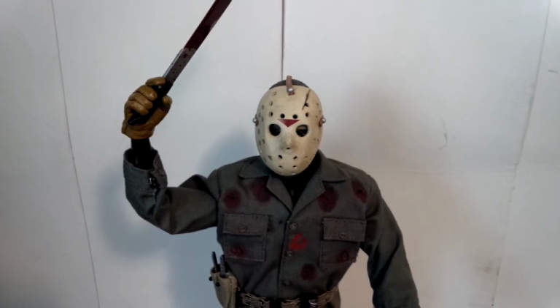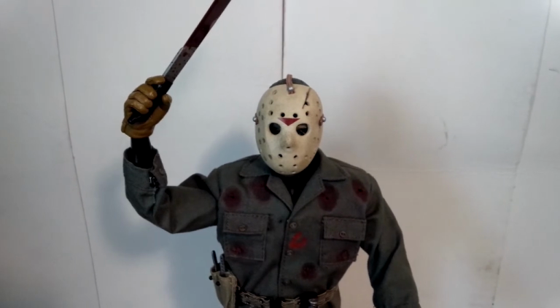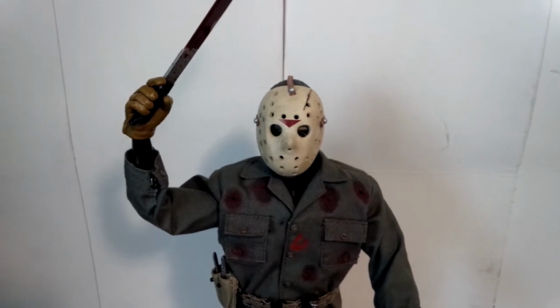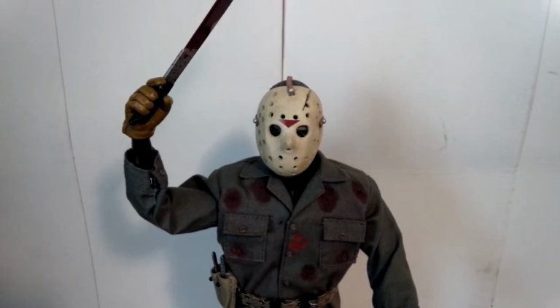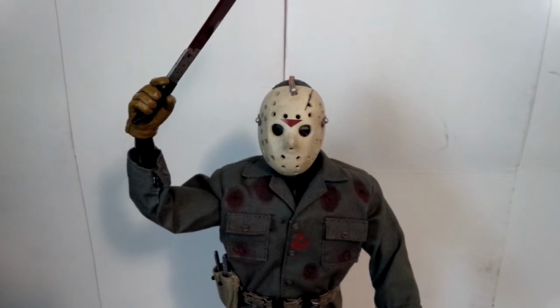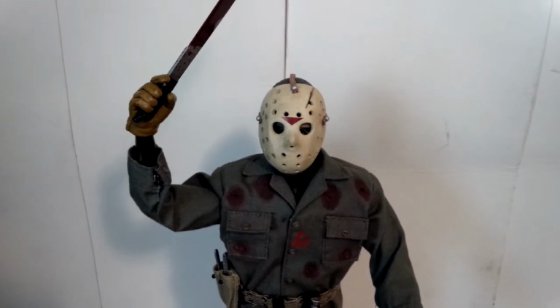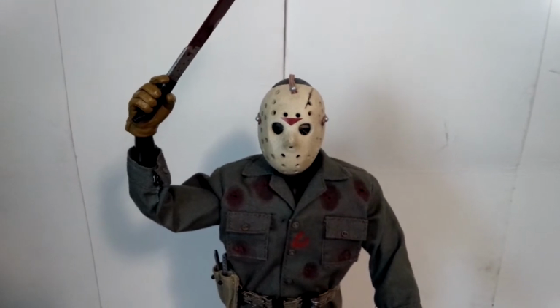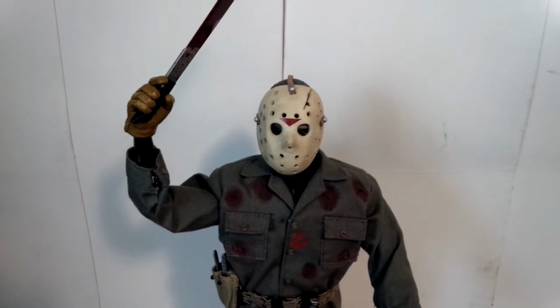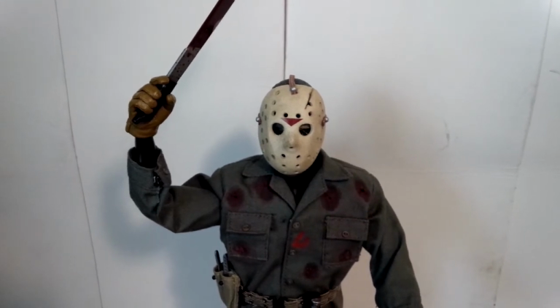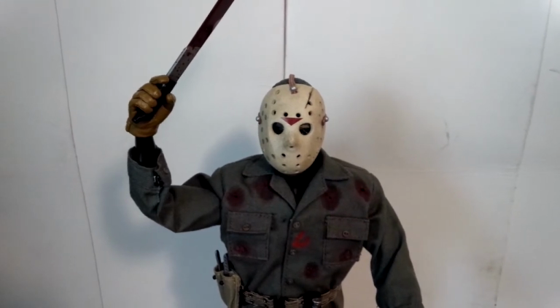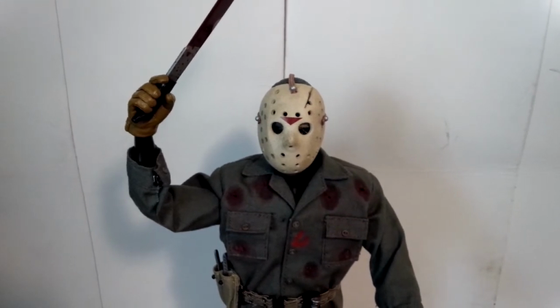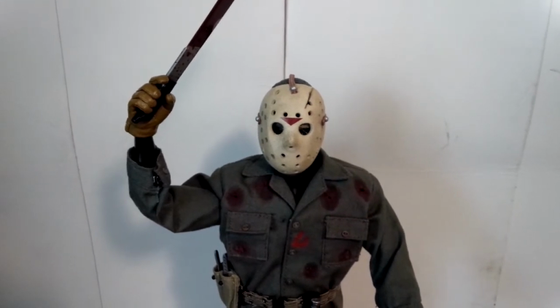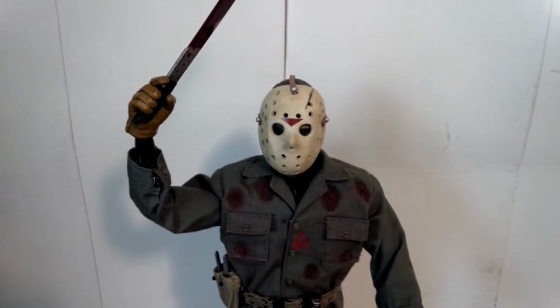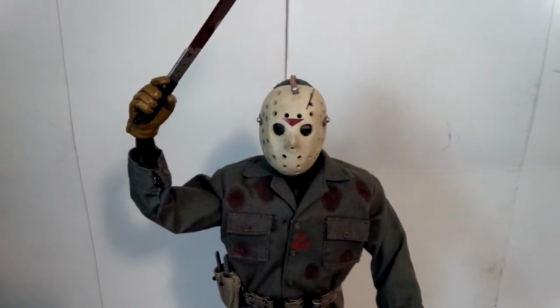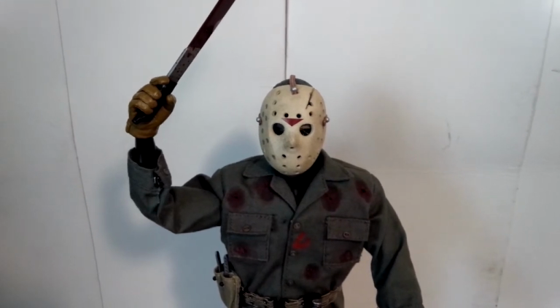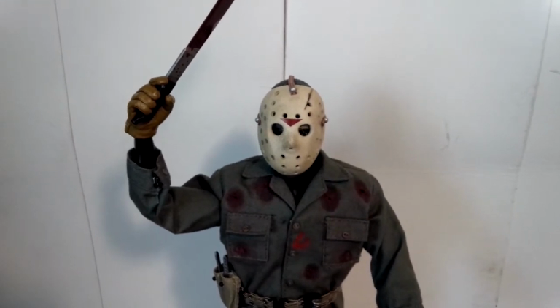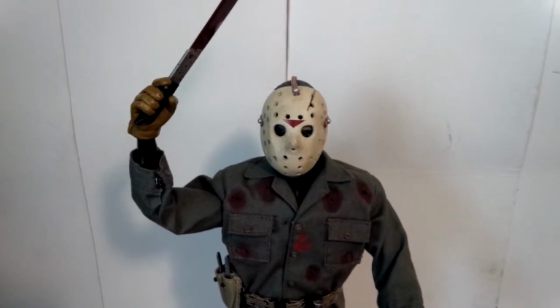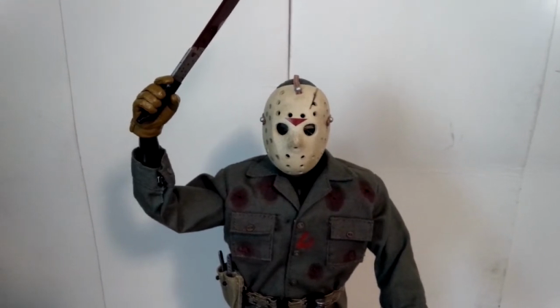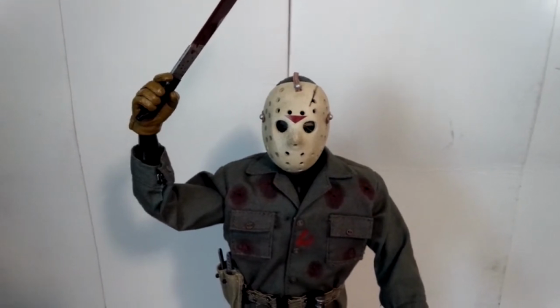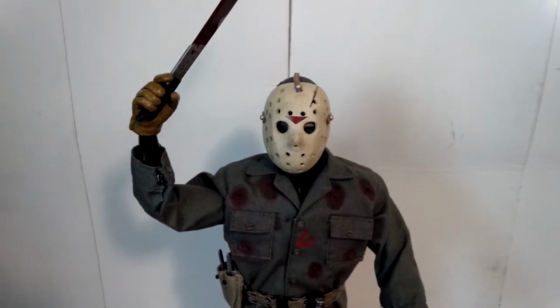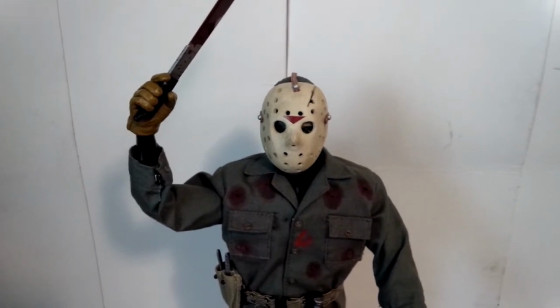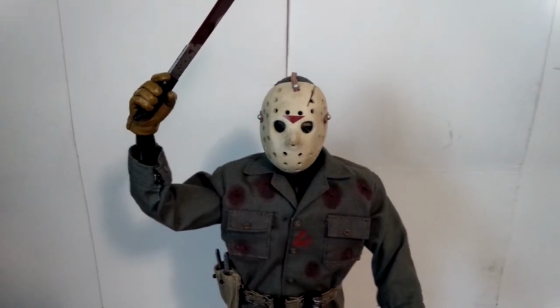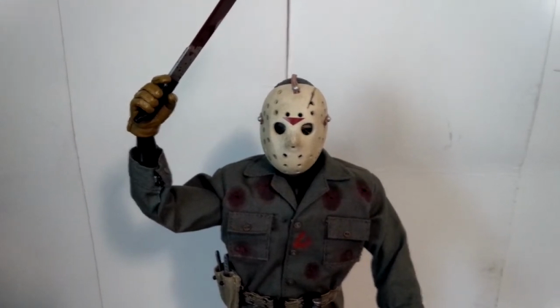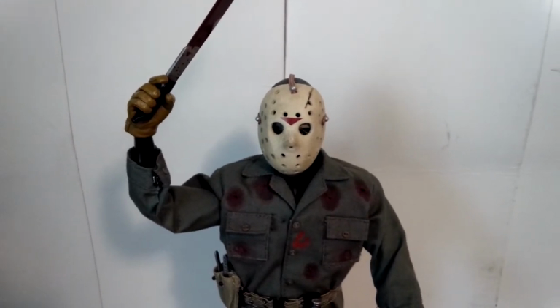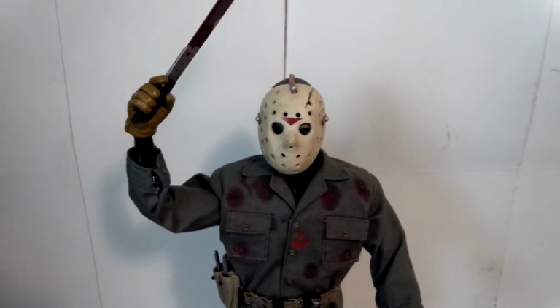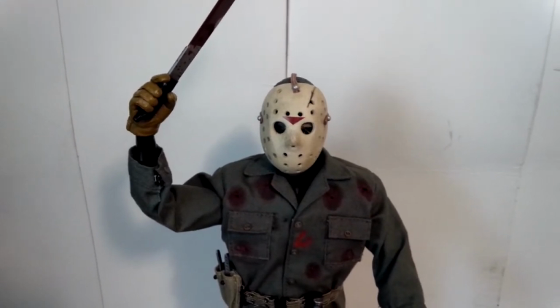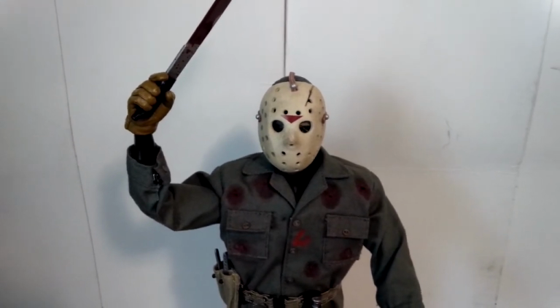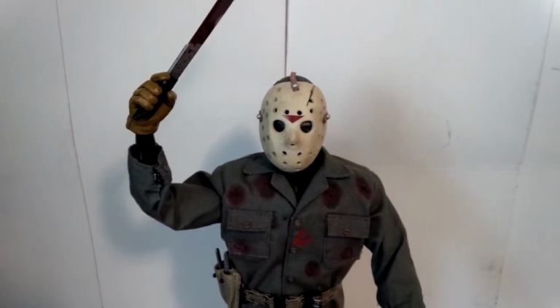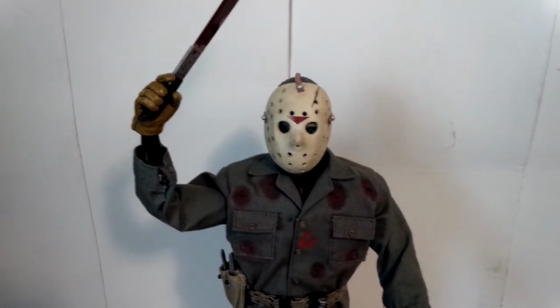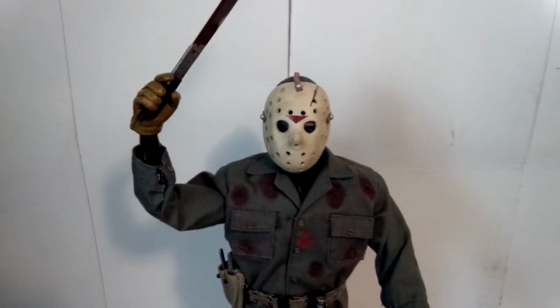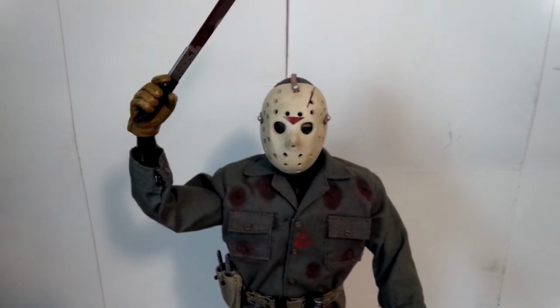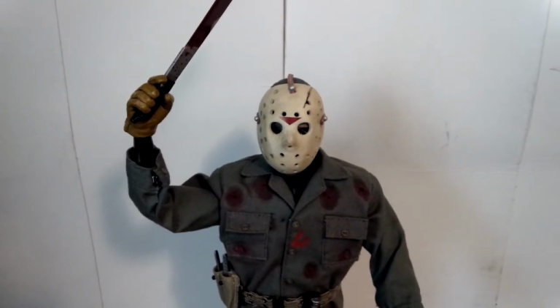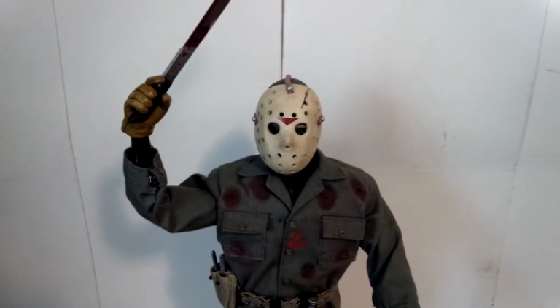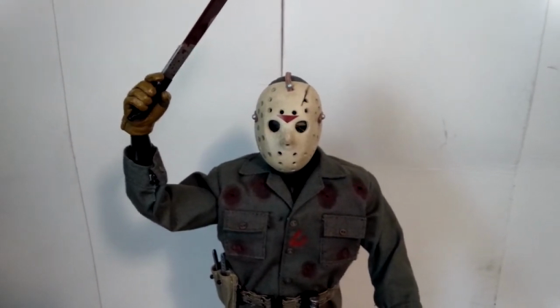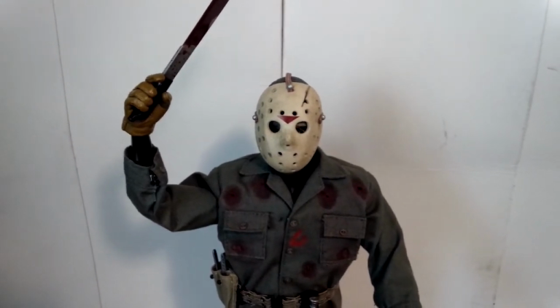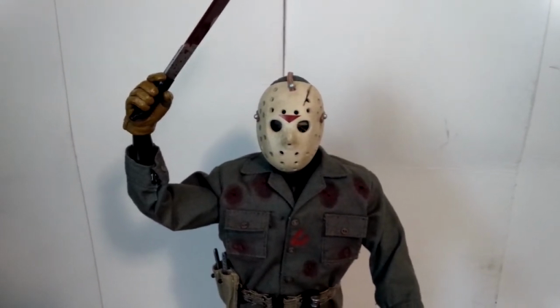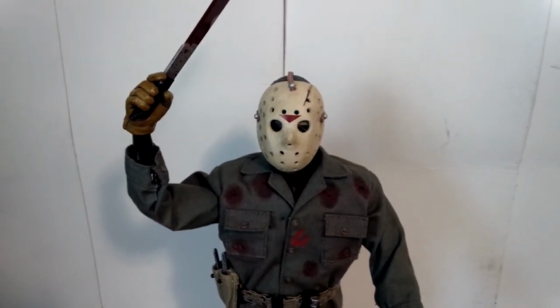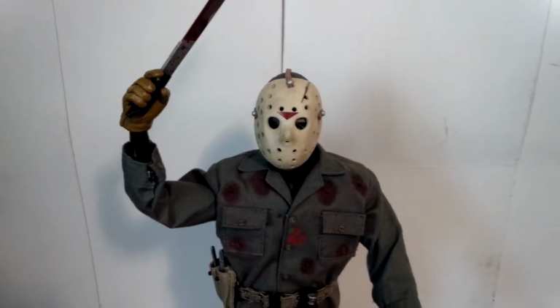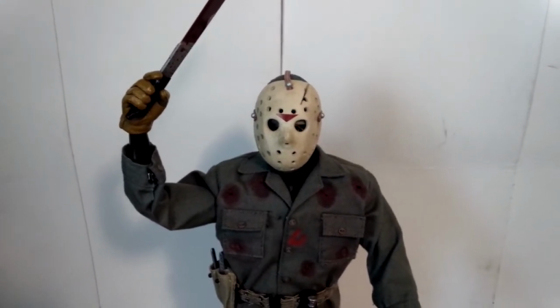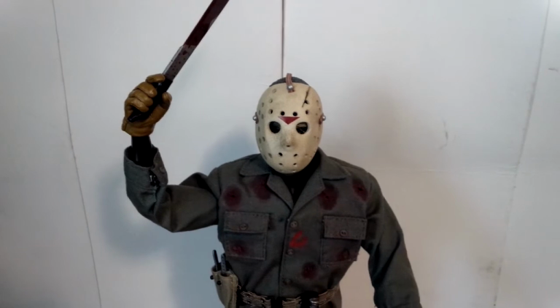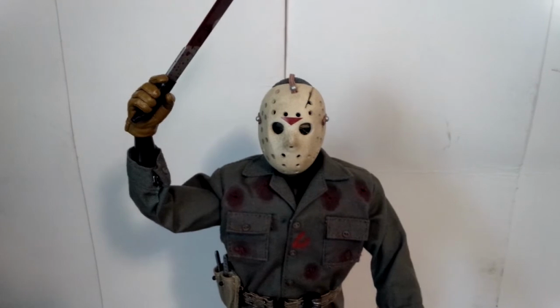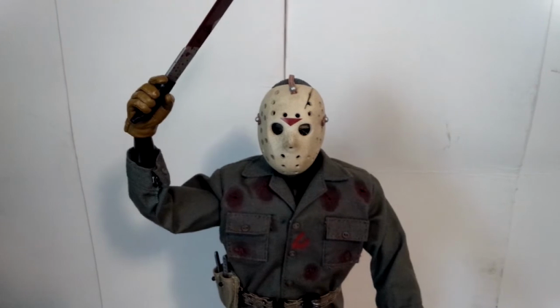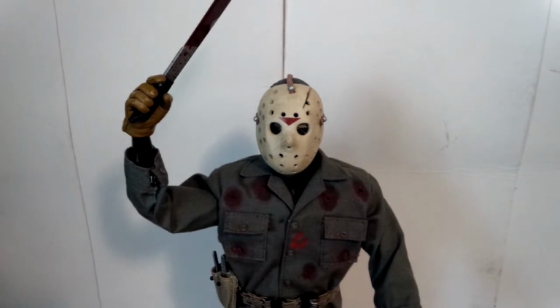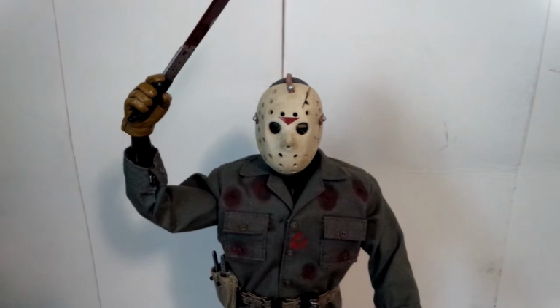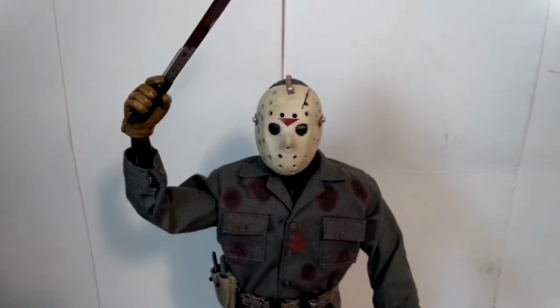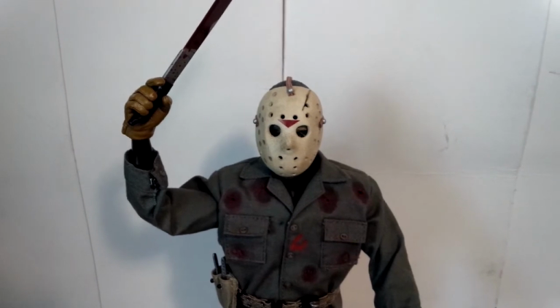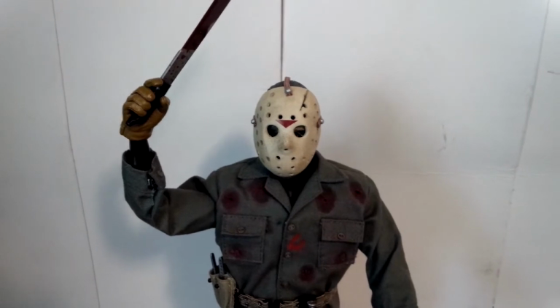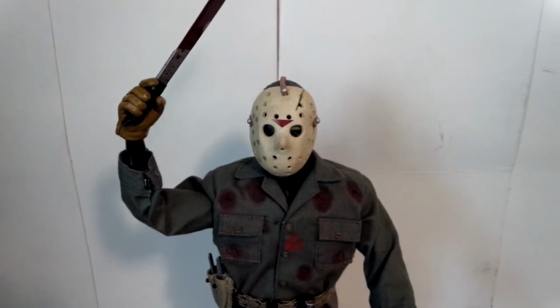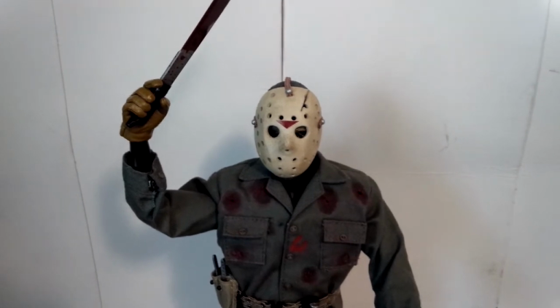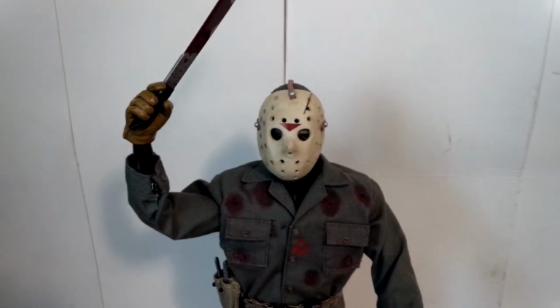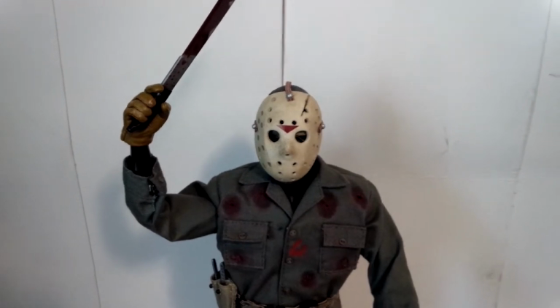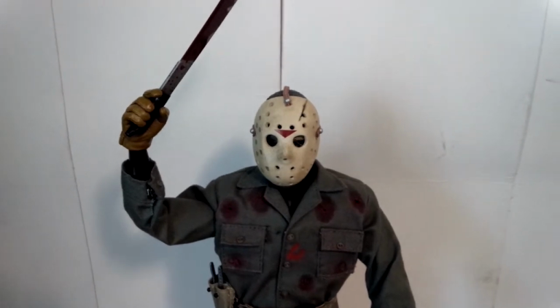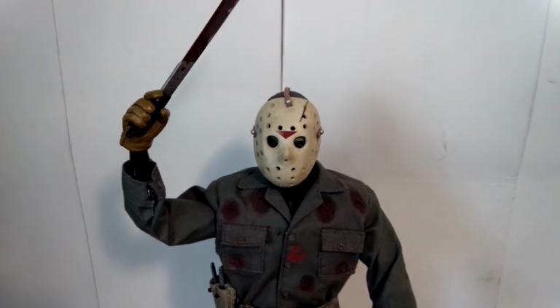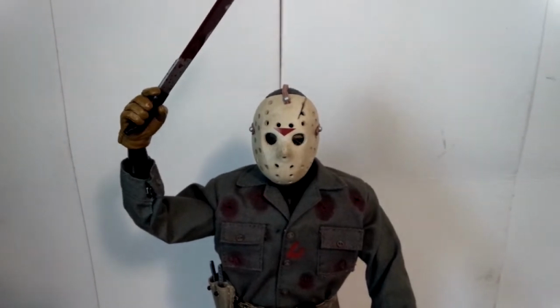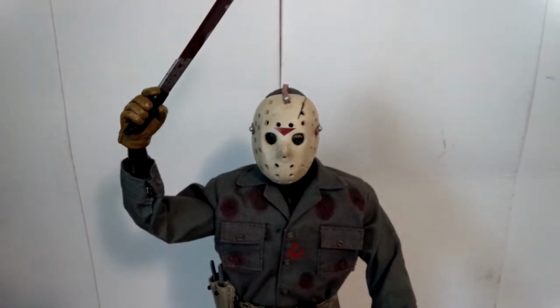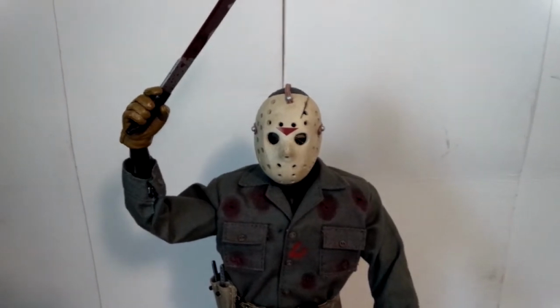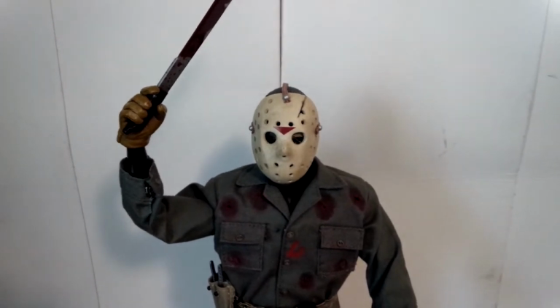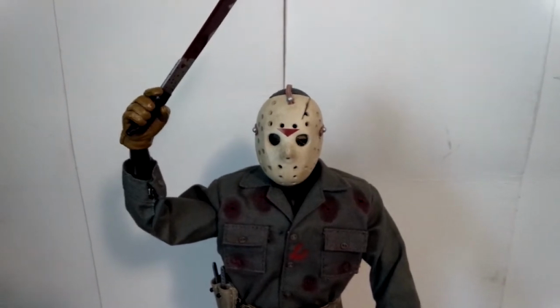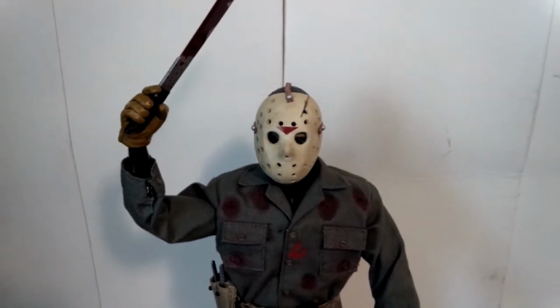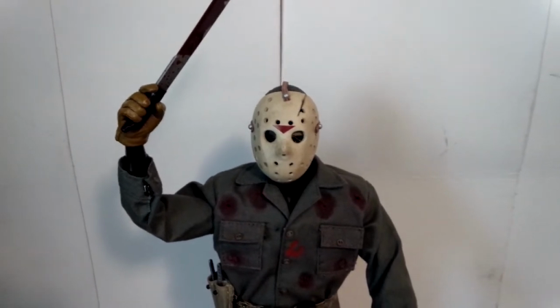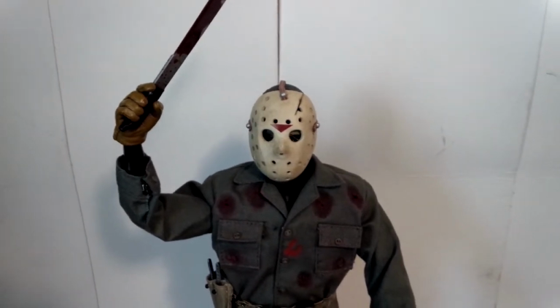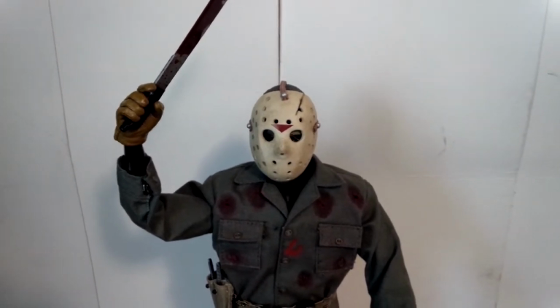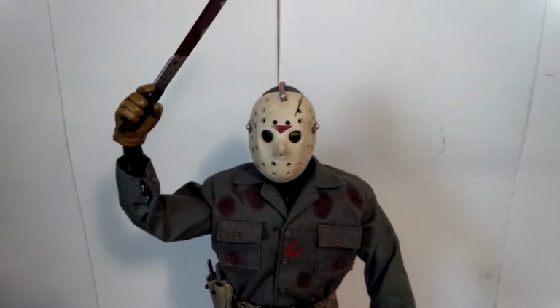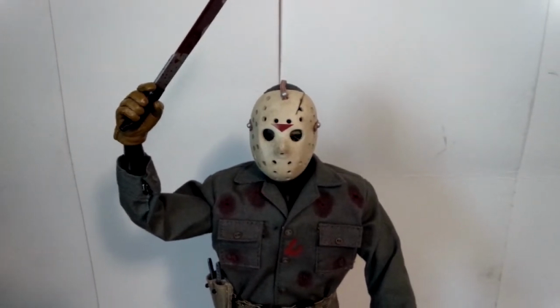This is the only one — I have other Sideshow figures — but this is the only one I actually took out of the box, so that's why I'm reviewing this one.